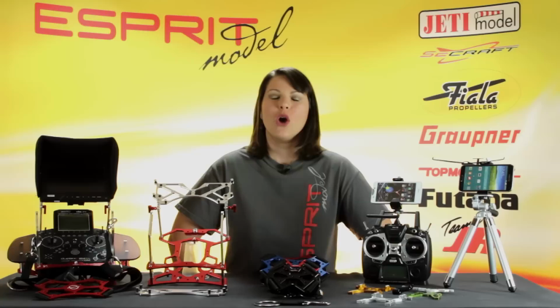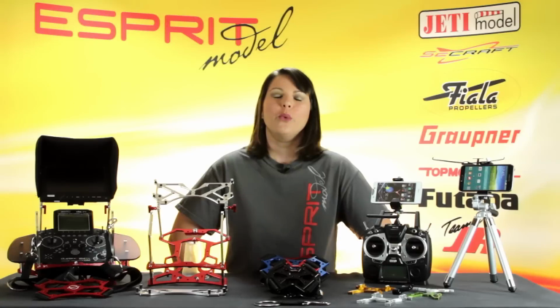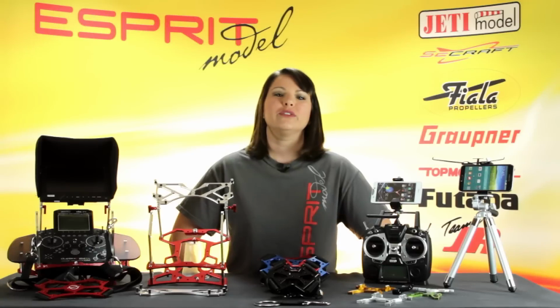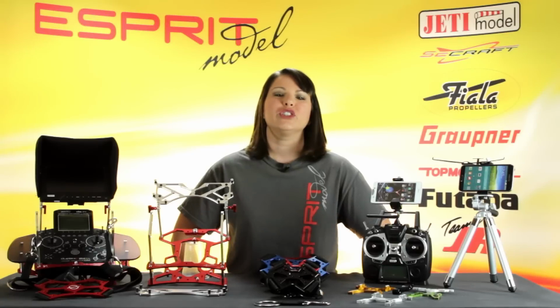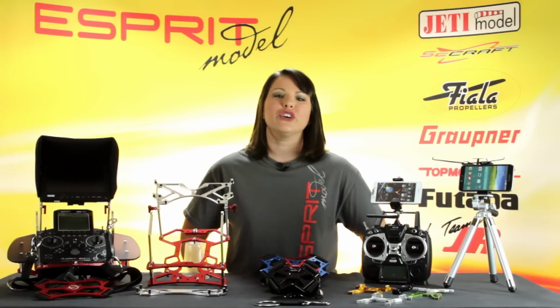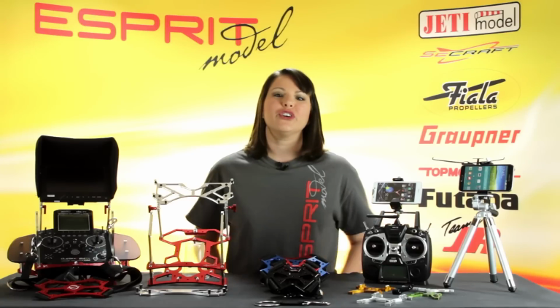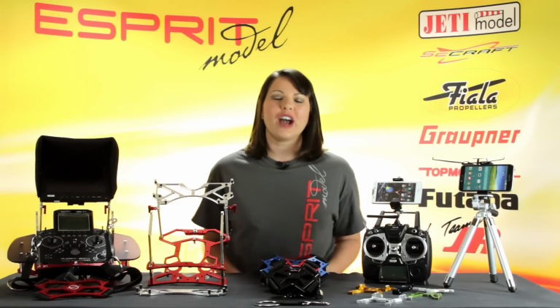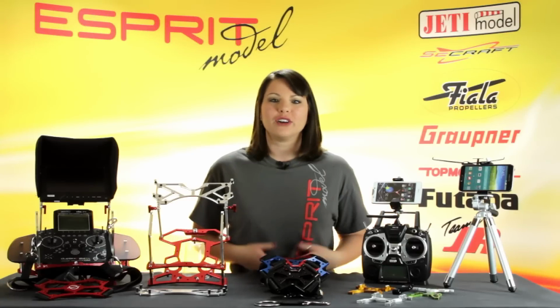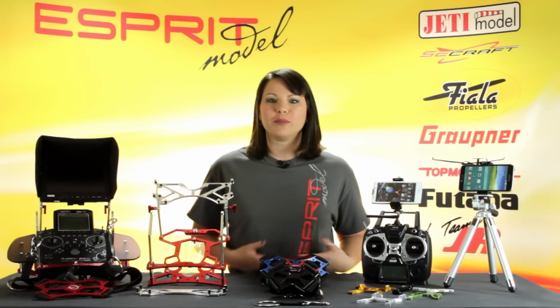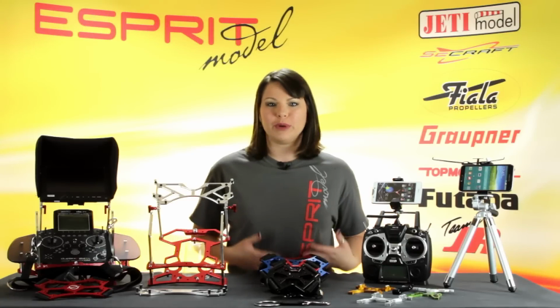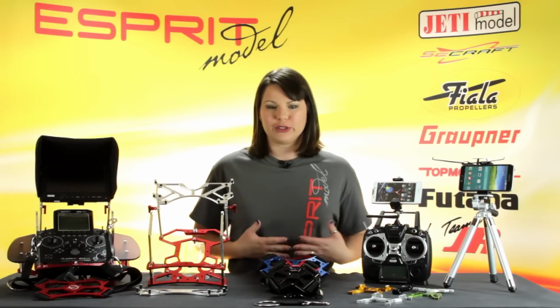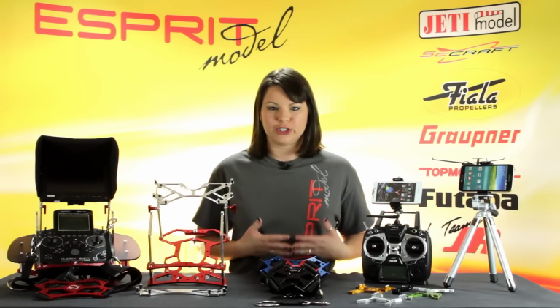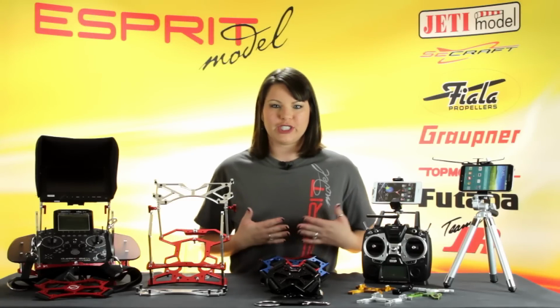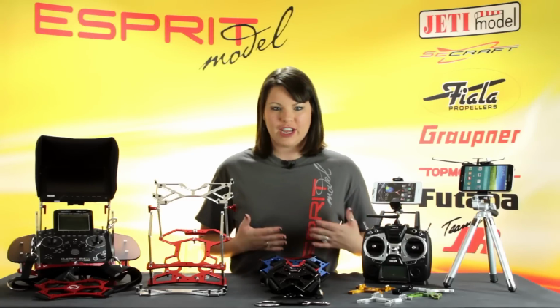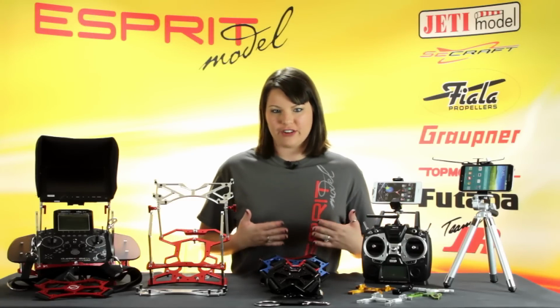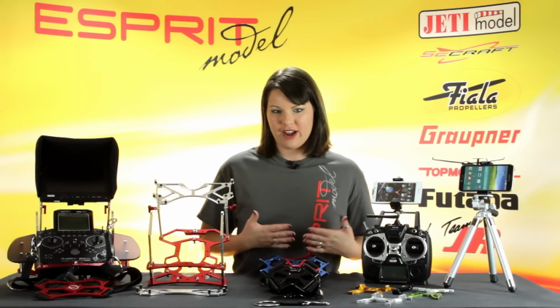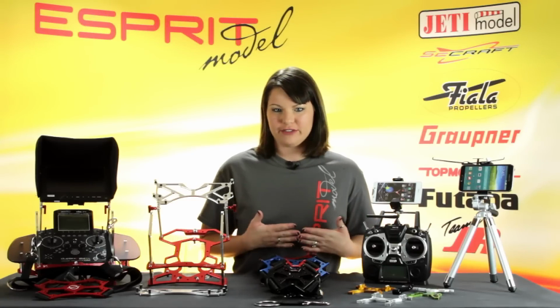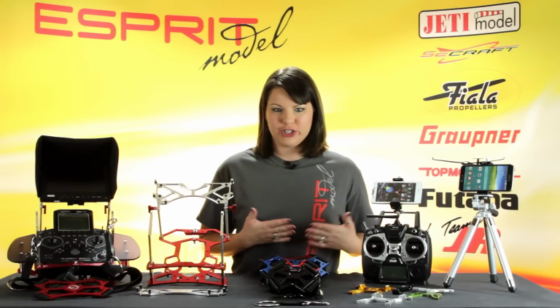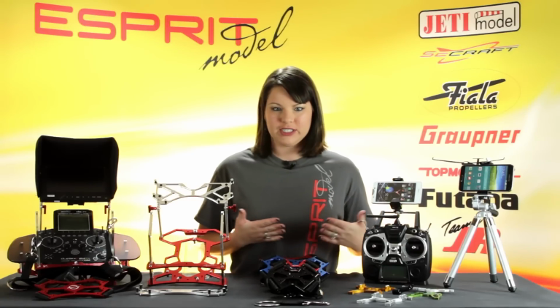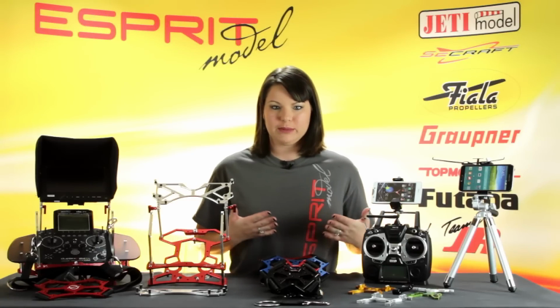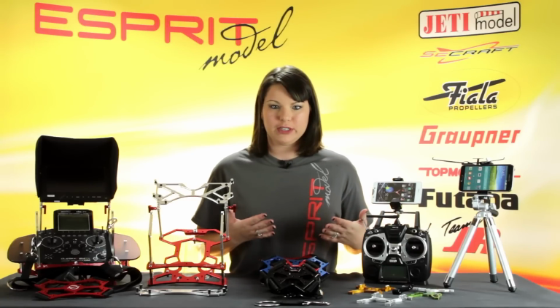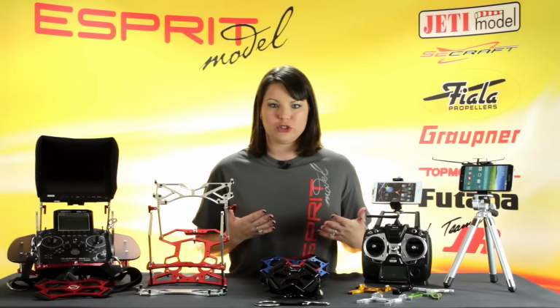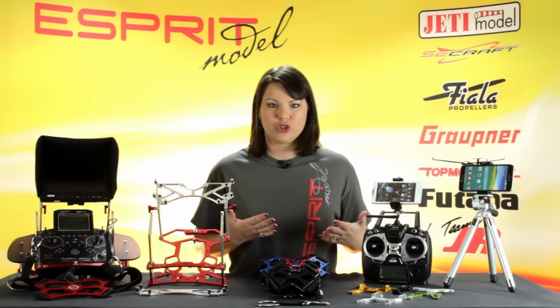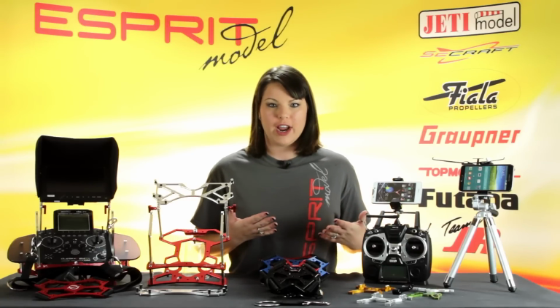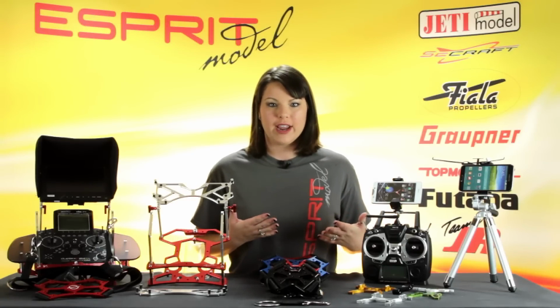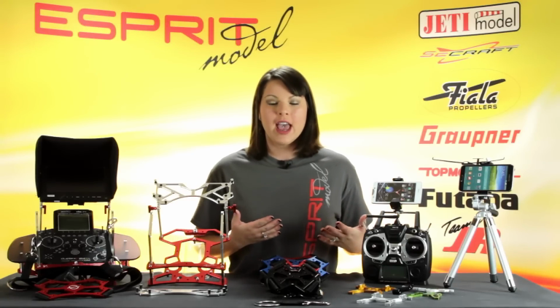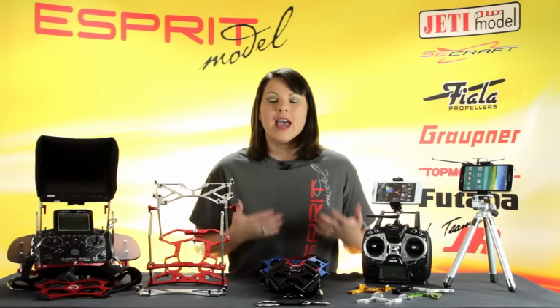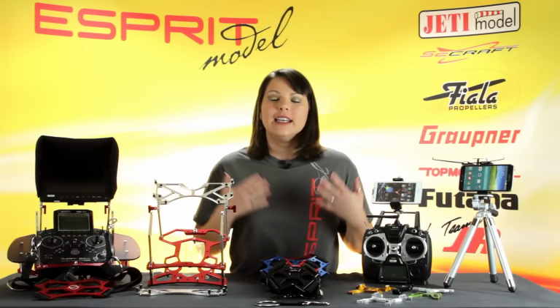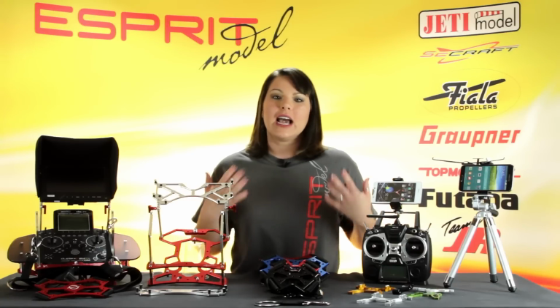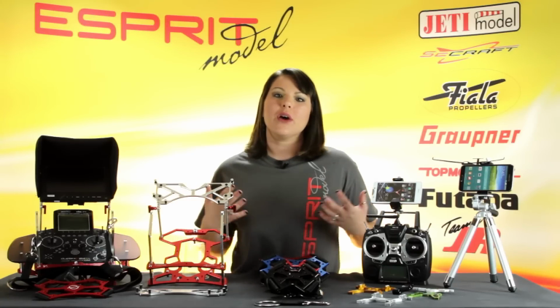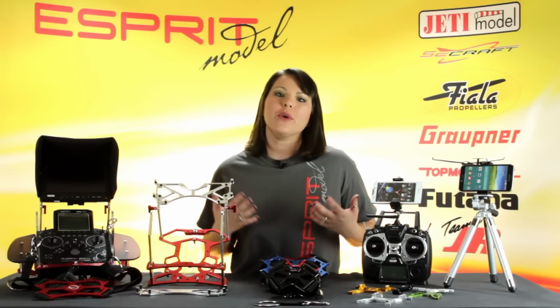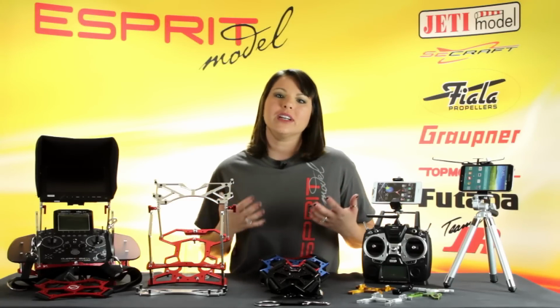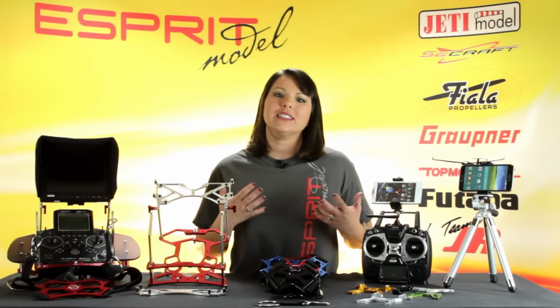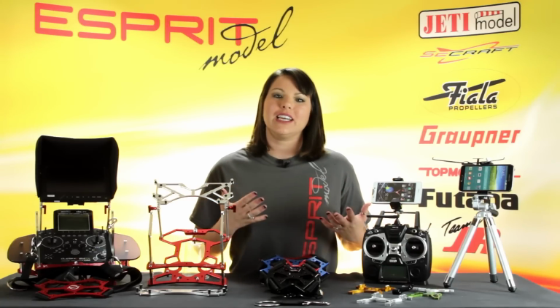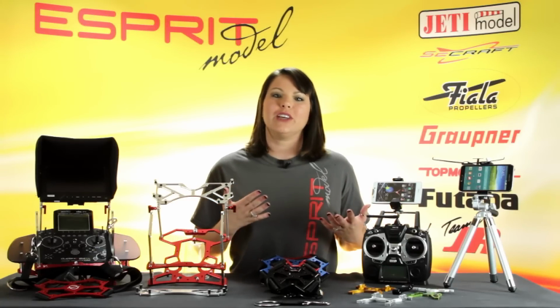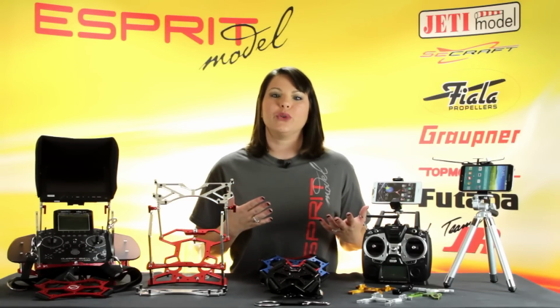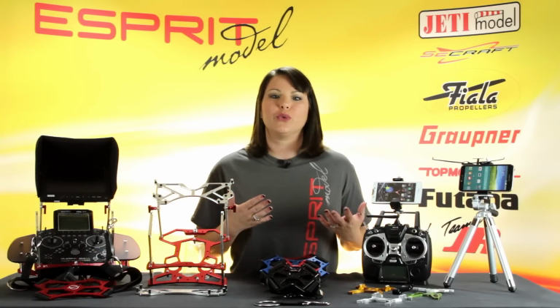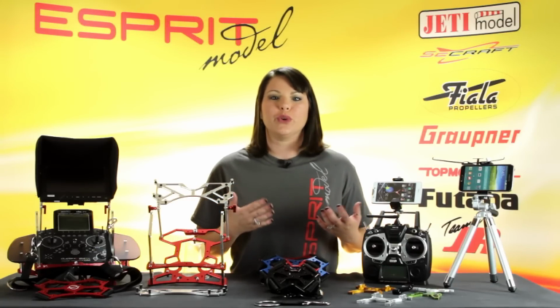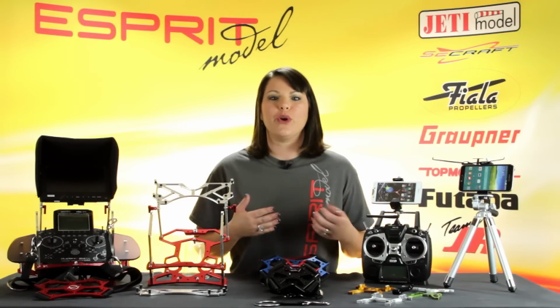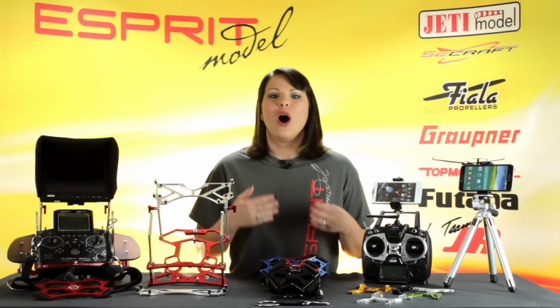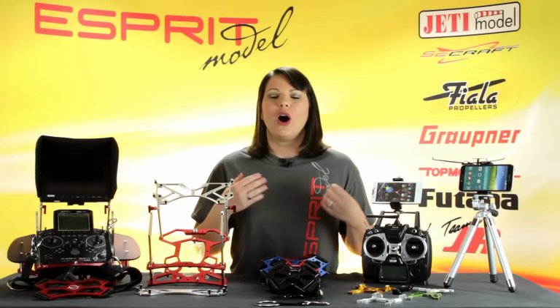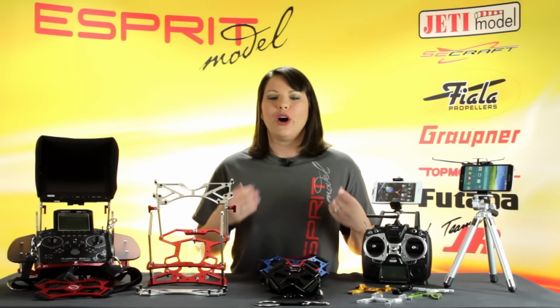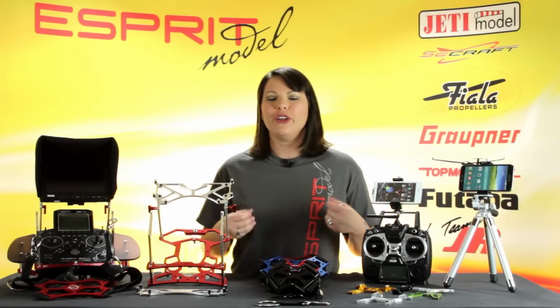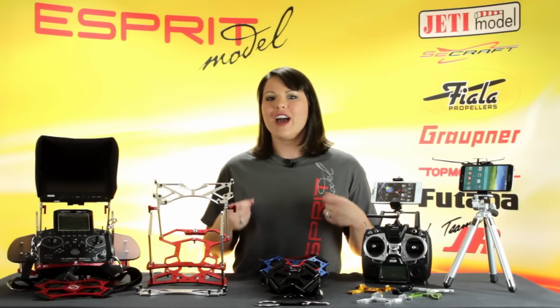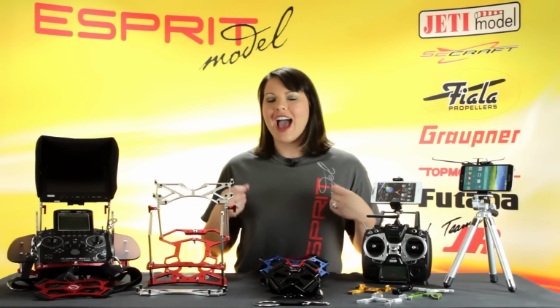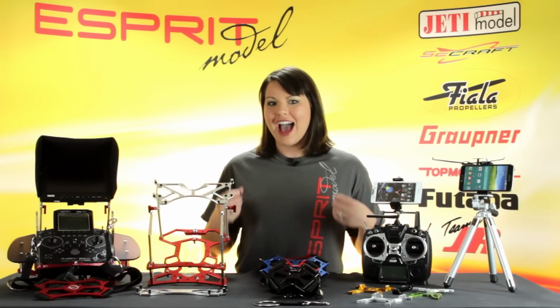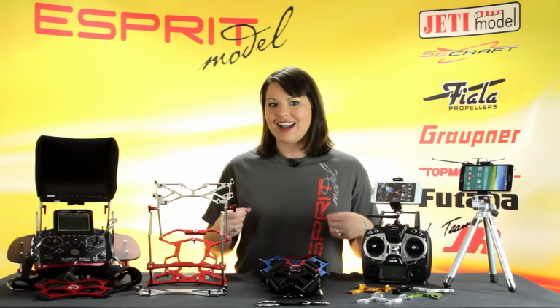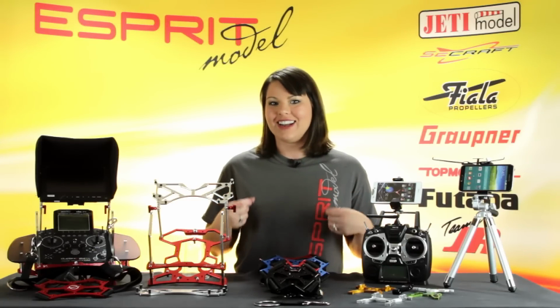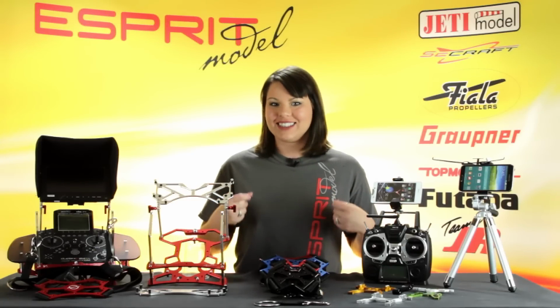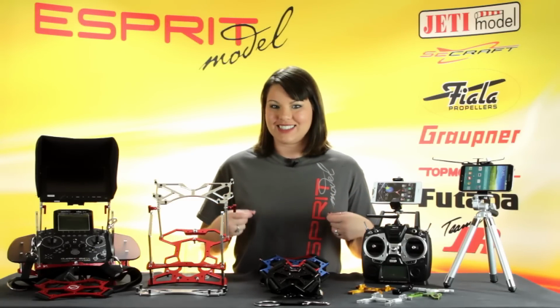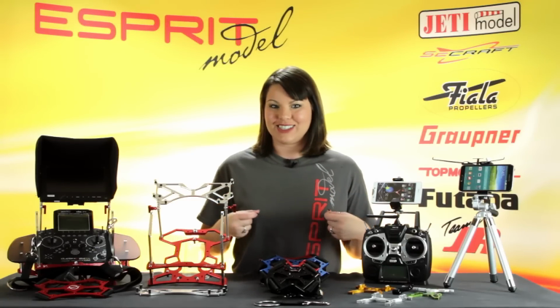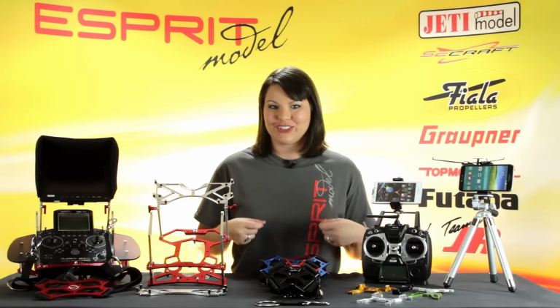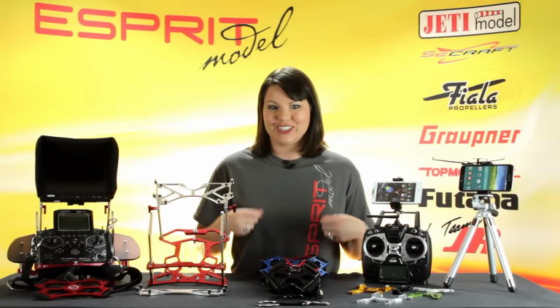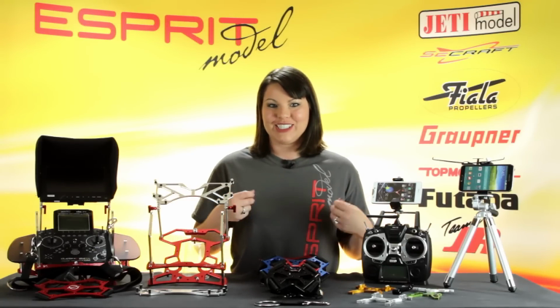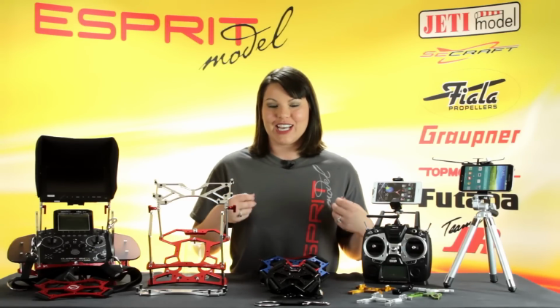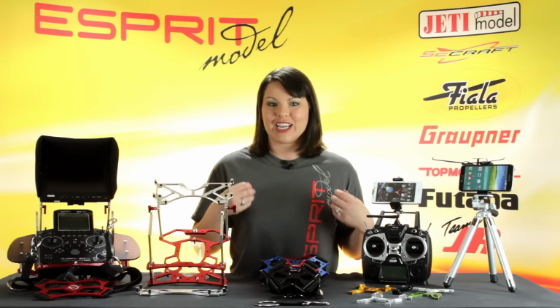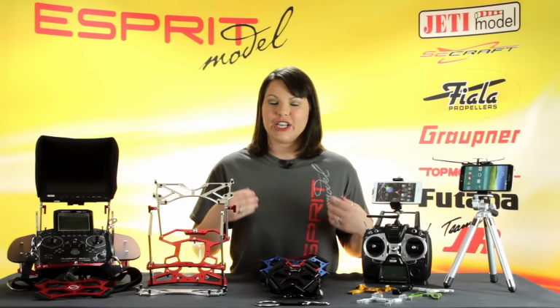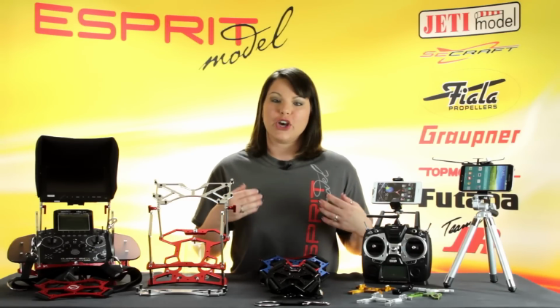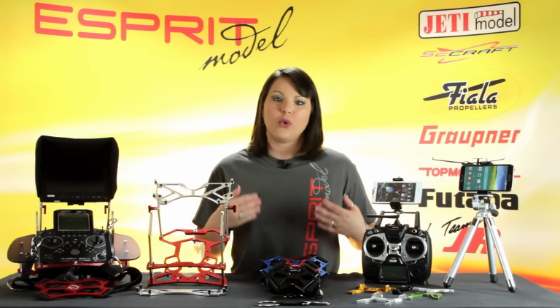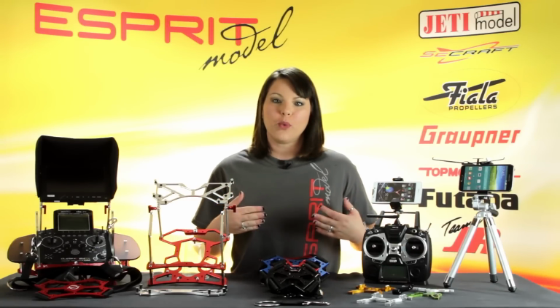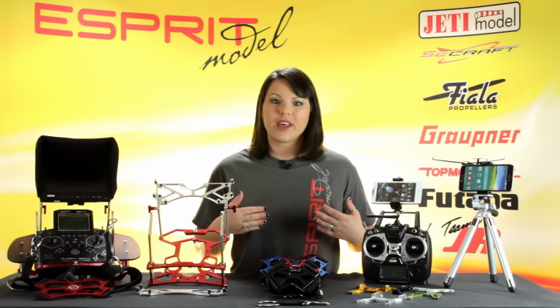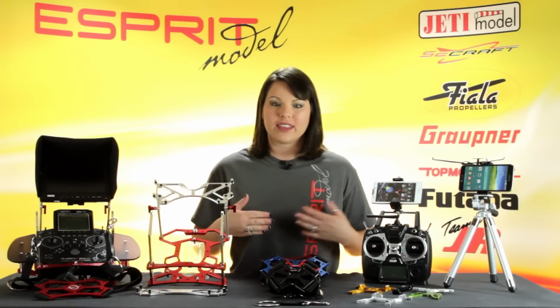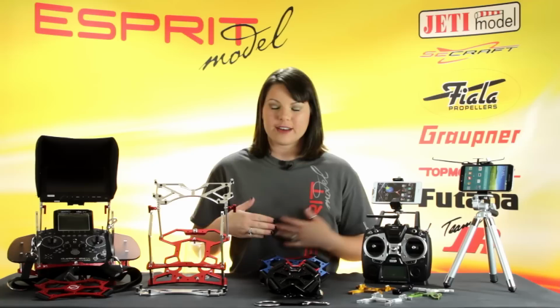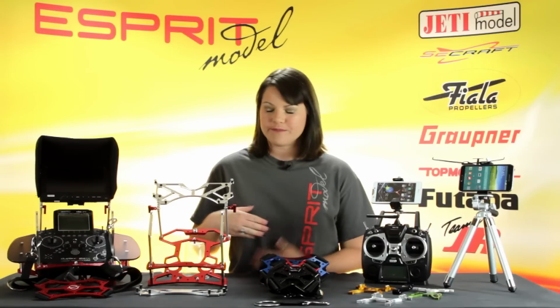We've shown you how to build your Saycraft Transmitter Tray. Now I want to take you through all the added accessories that can go with it.